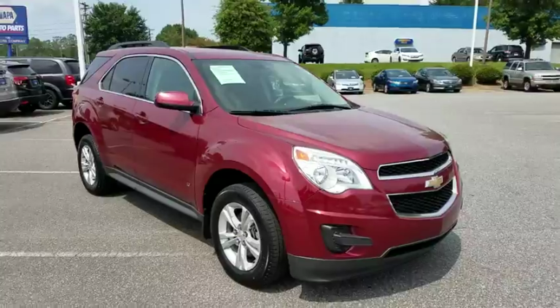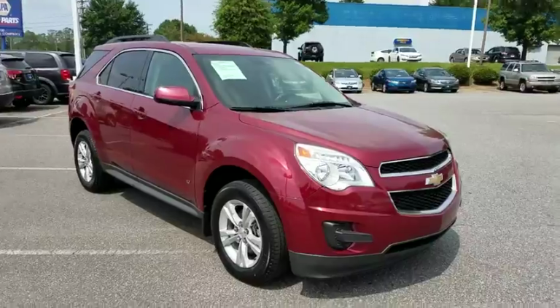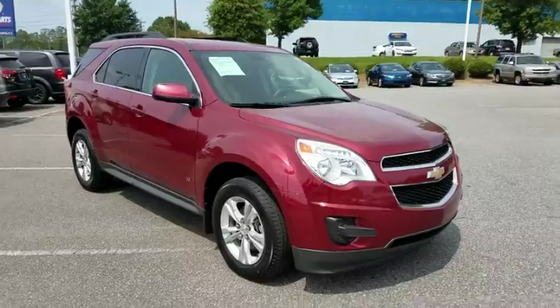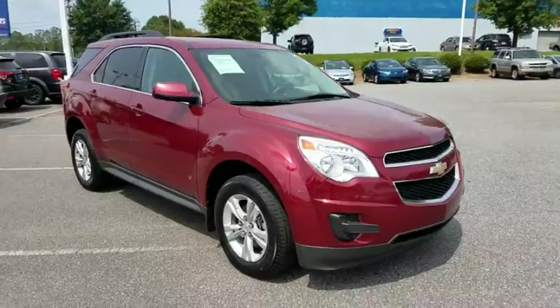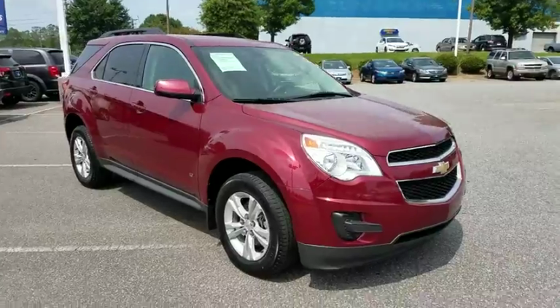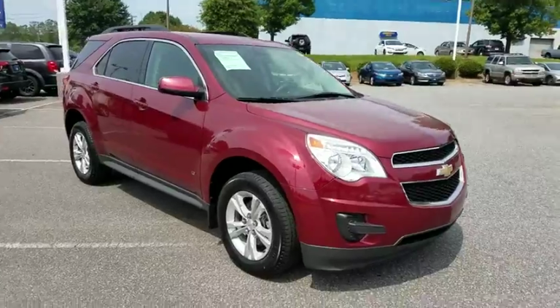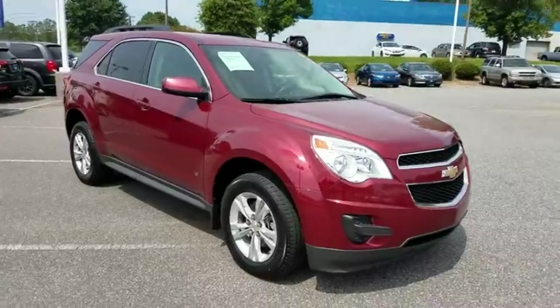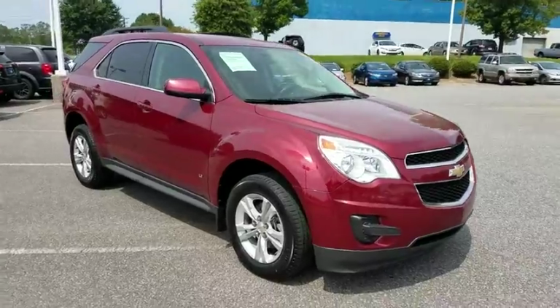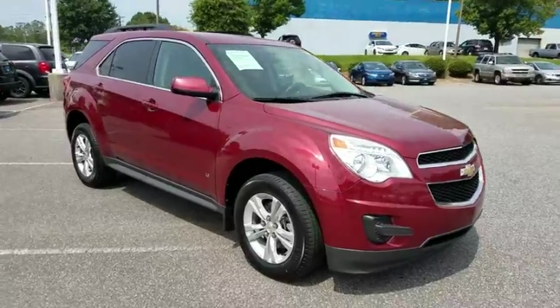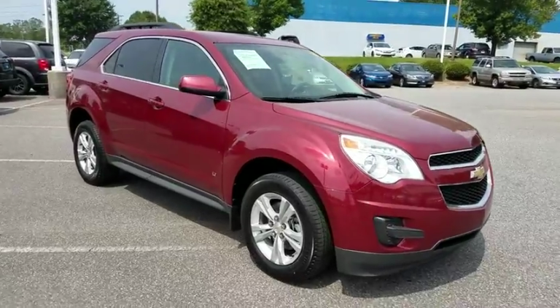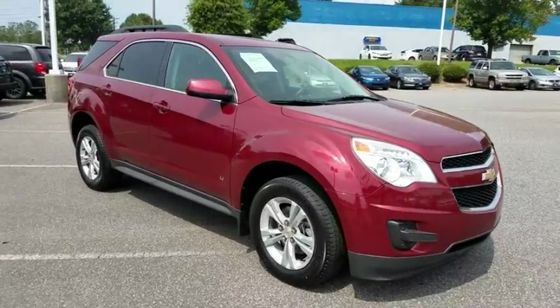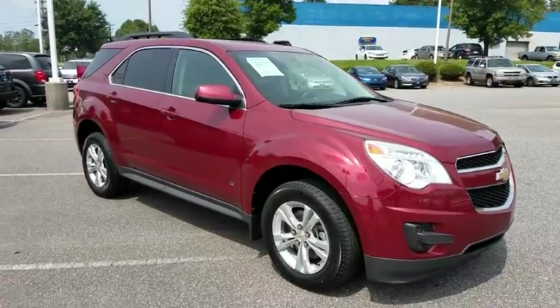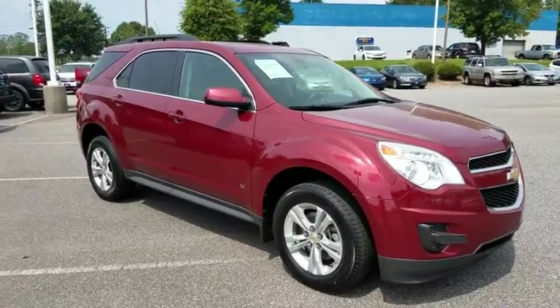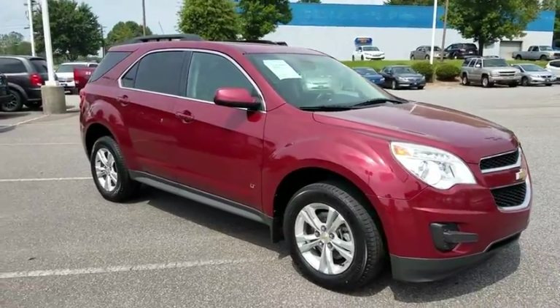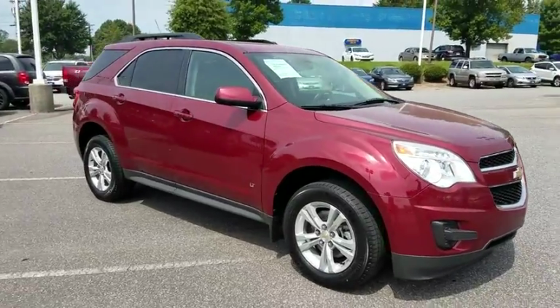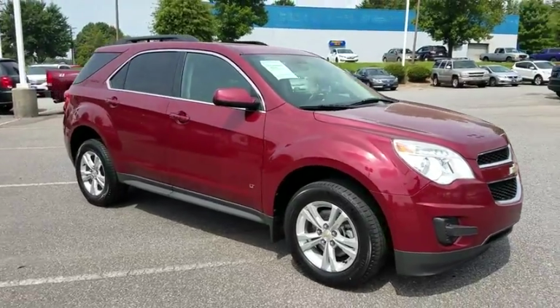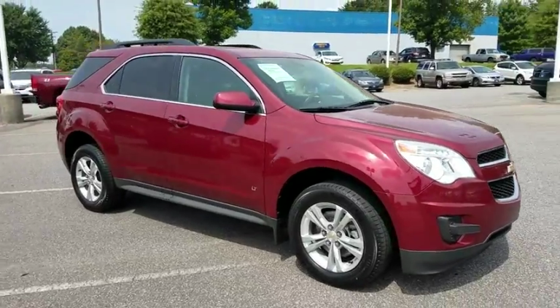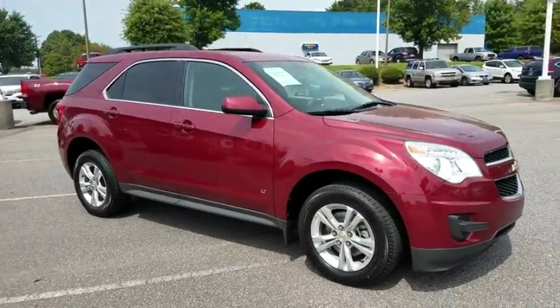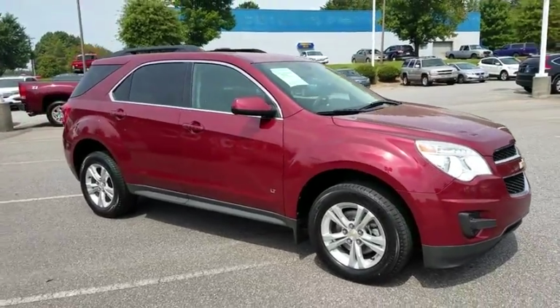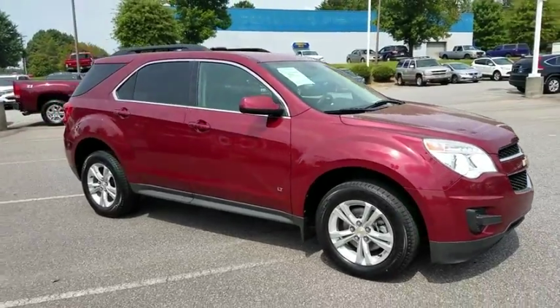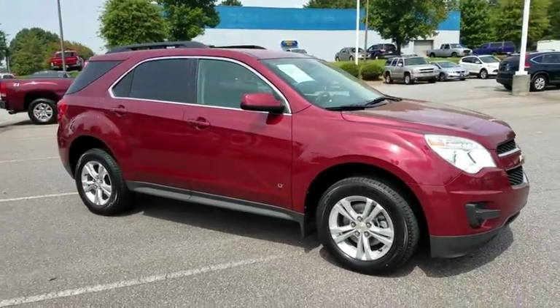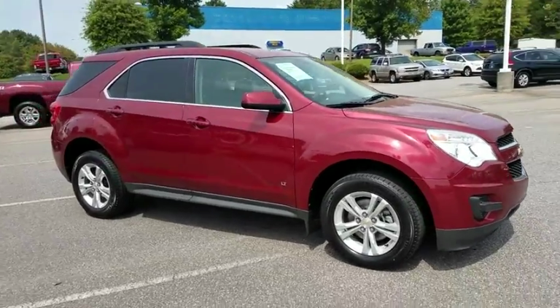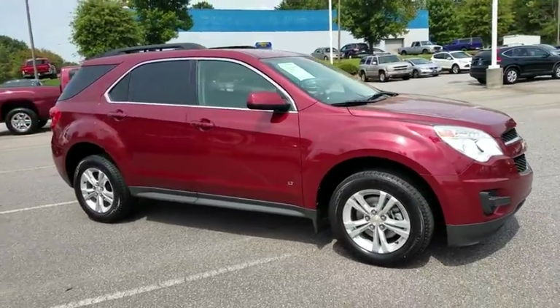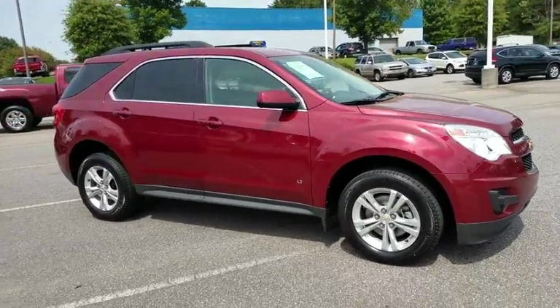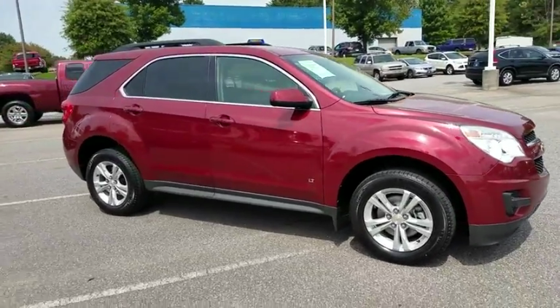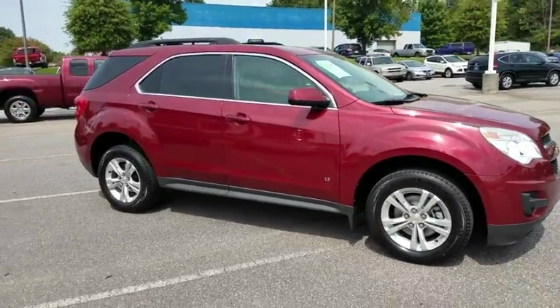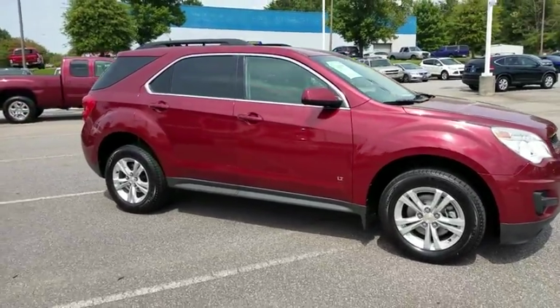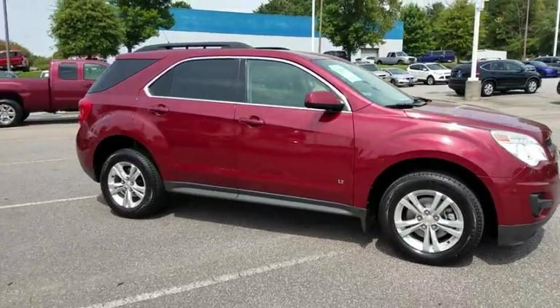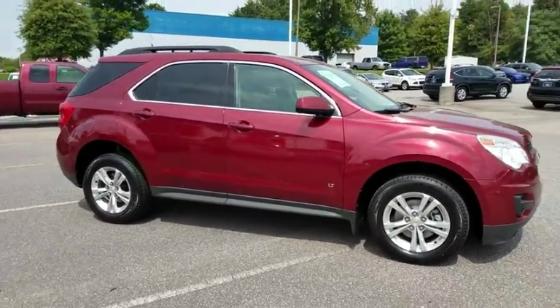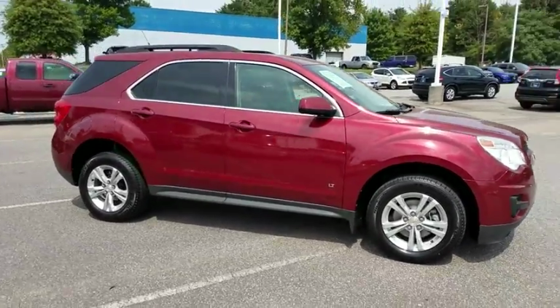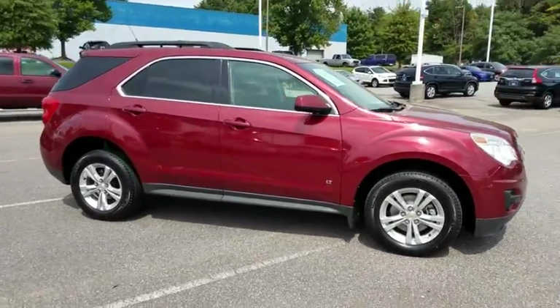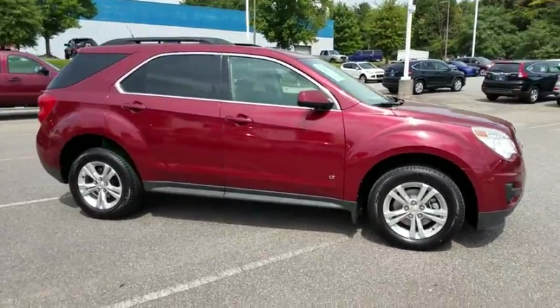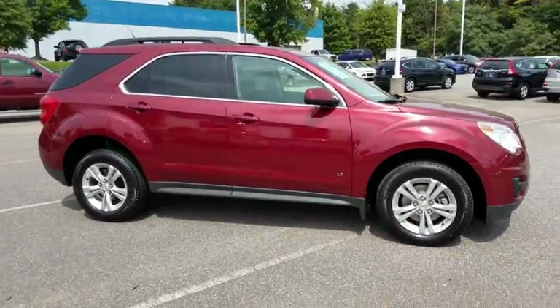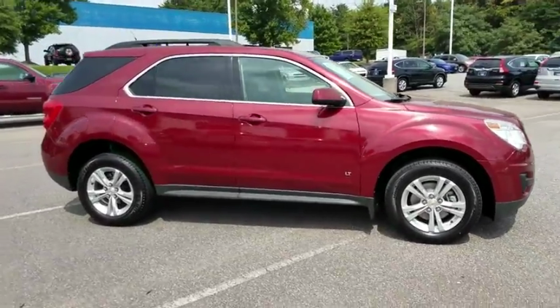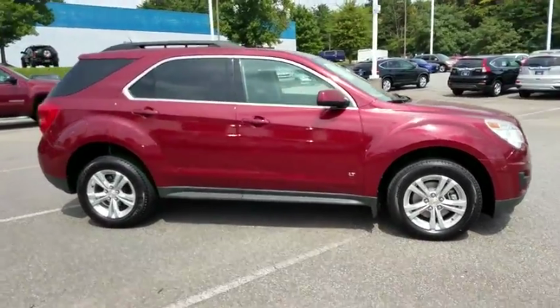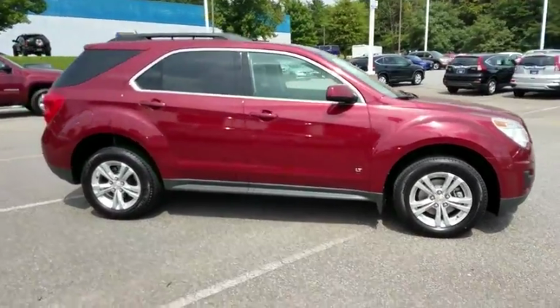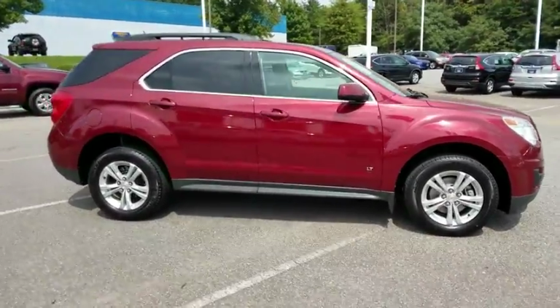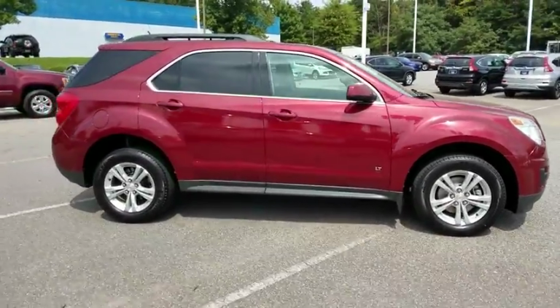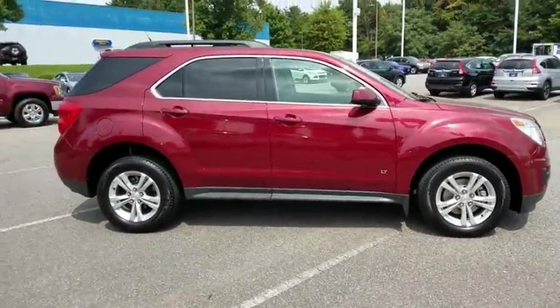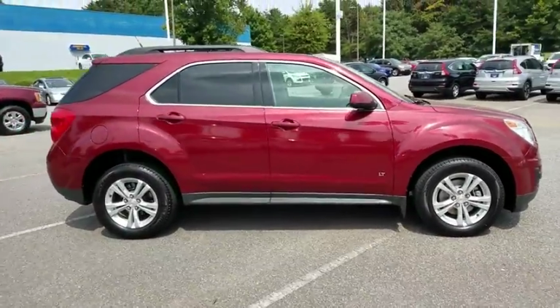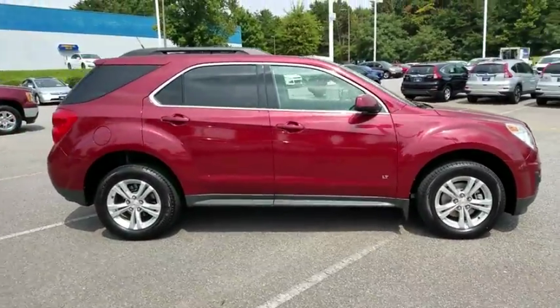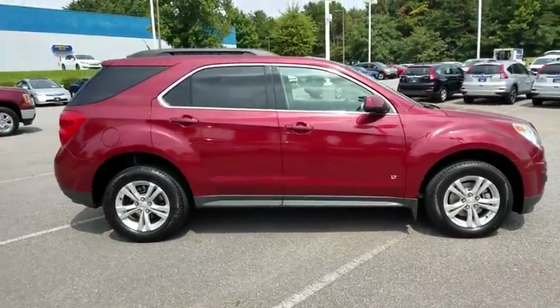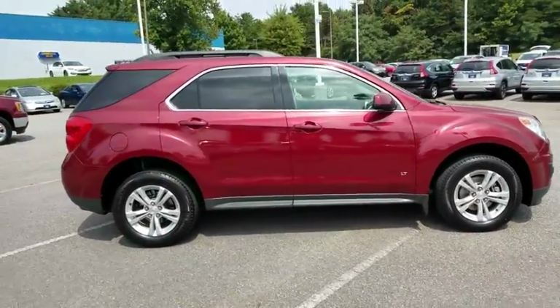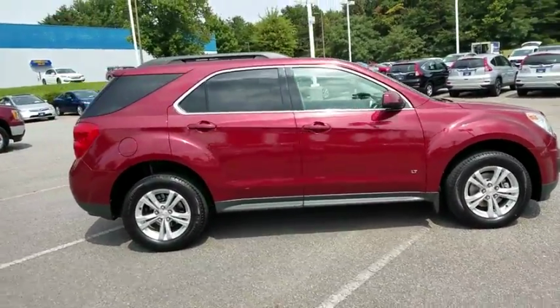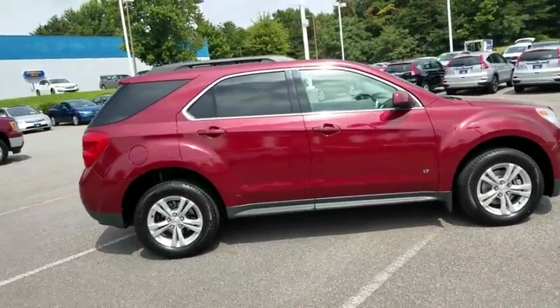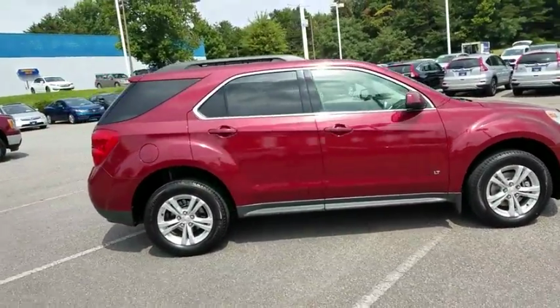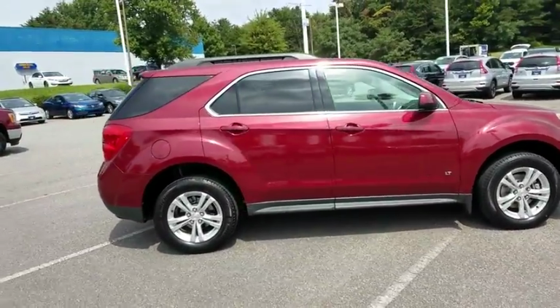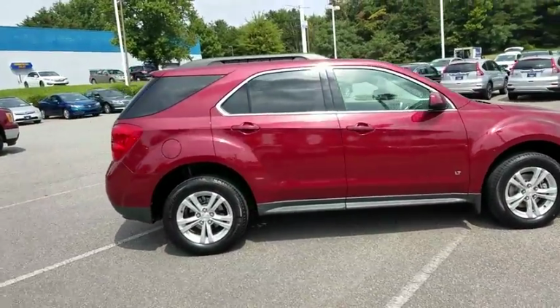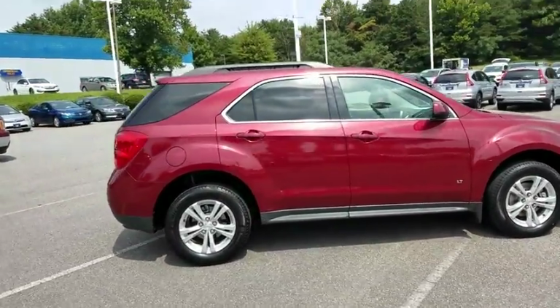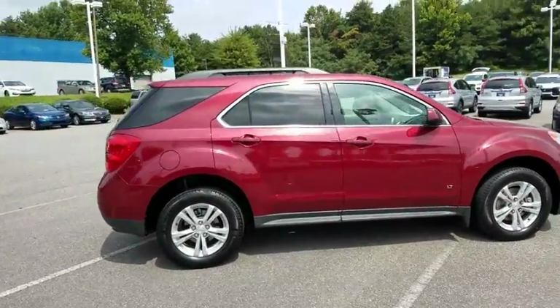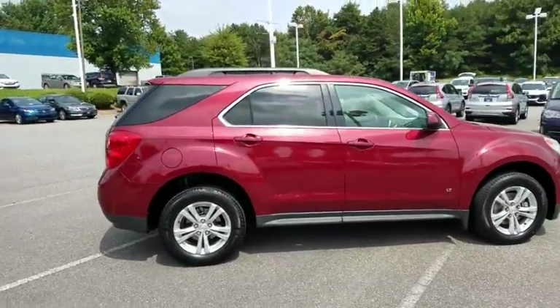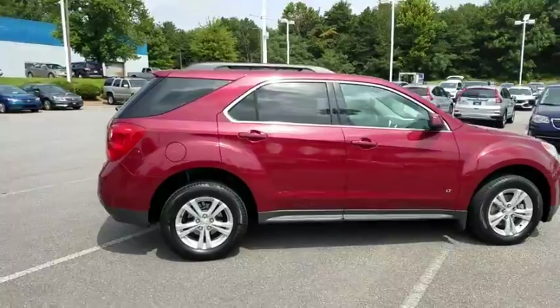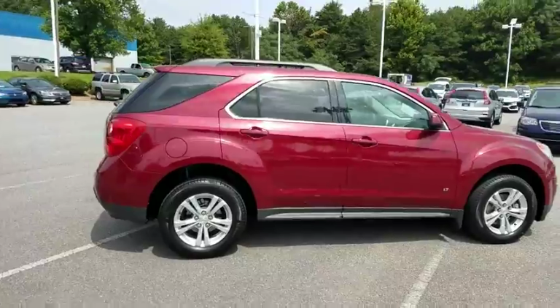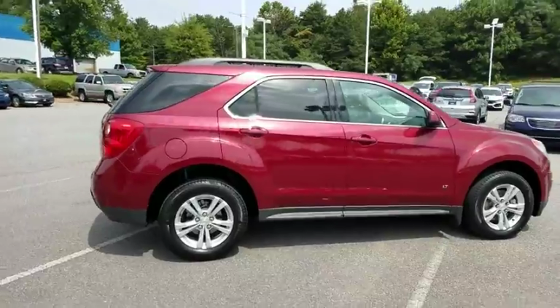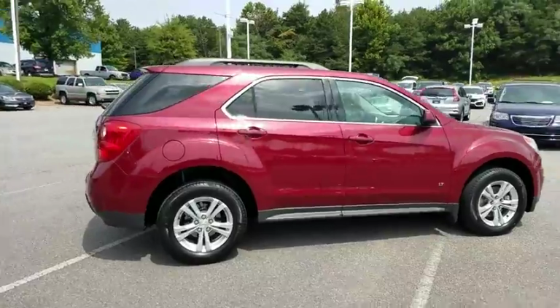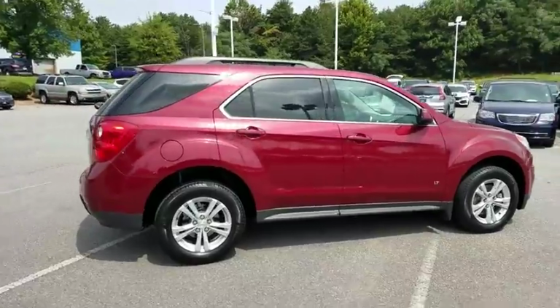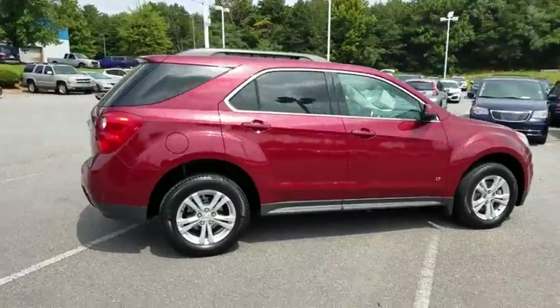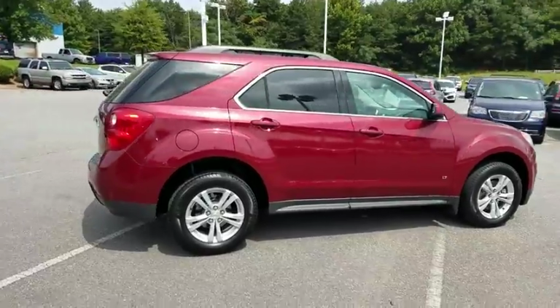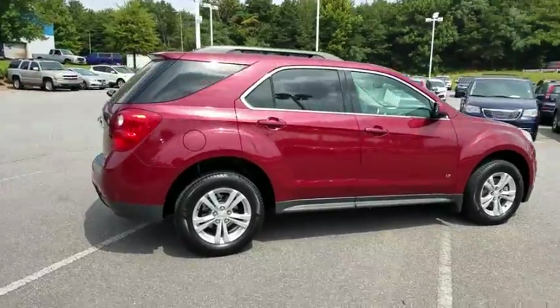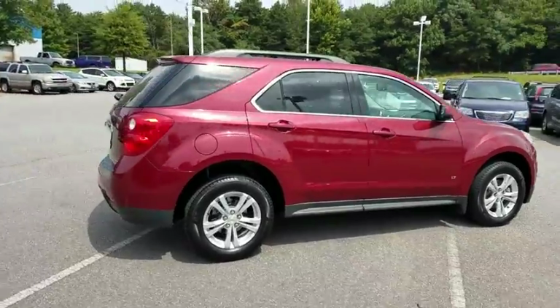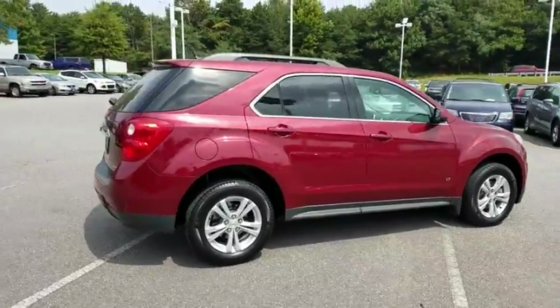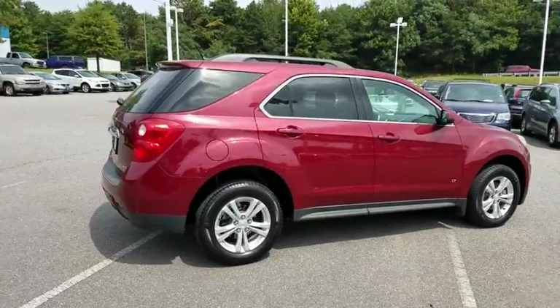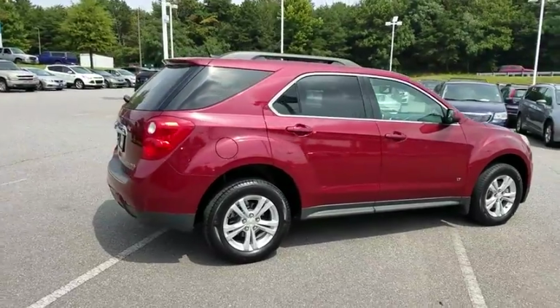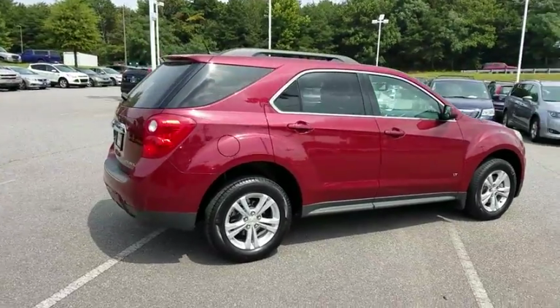The 2010 Chevrolet Equinox. Fuel efficiency, safety, and value equals the Chevy Equinox.